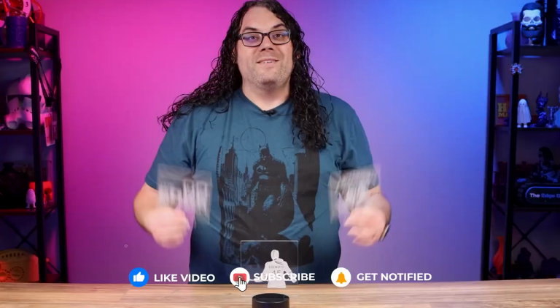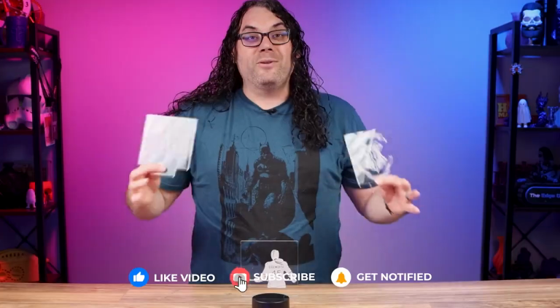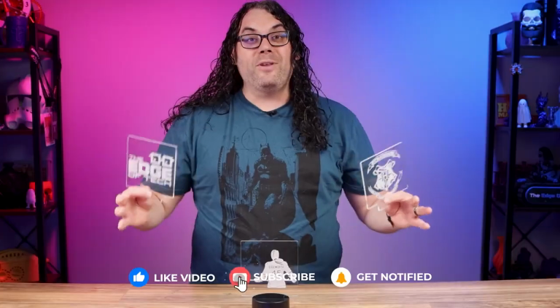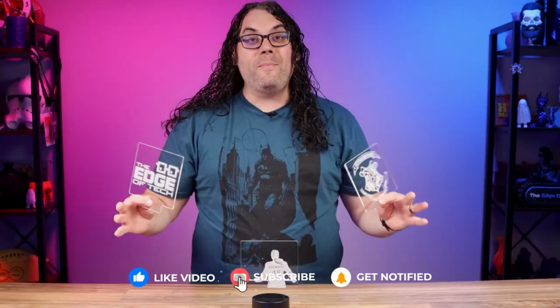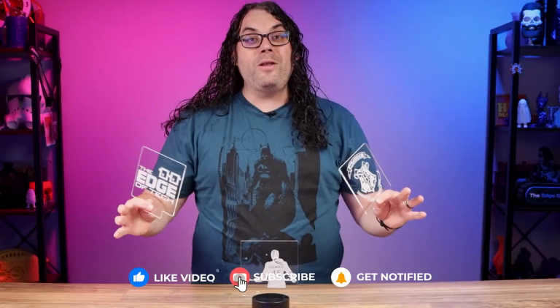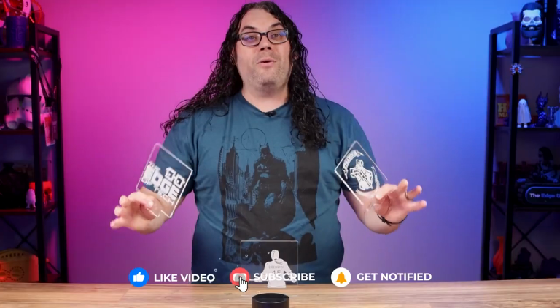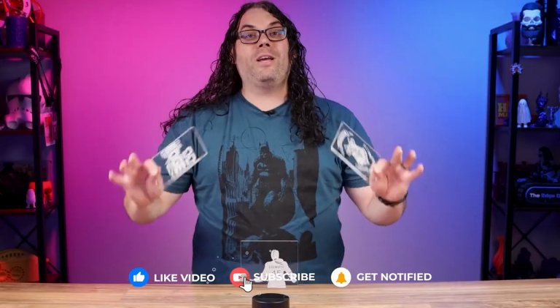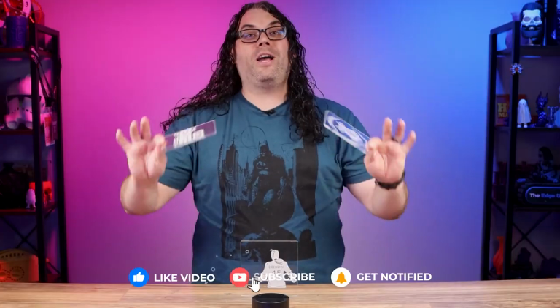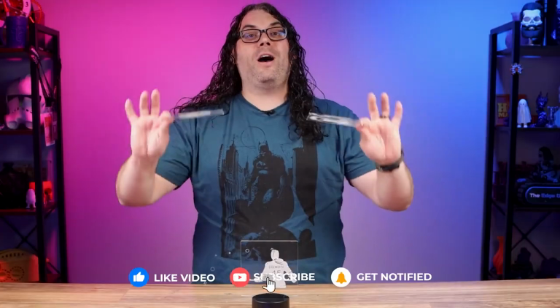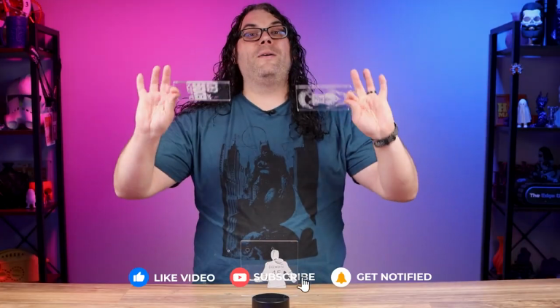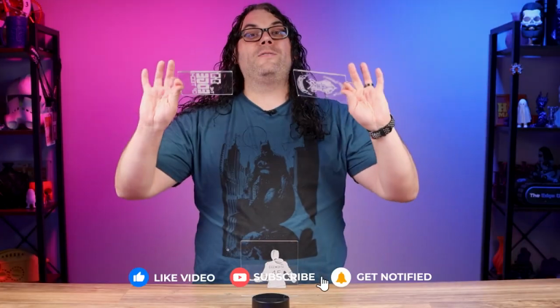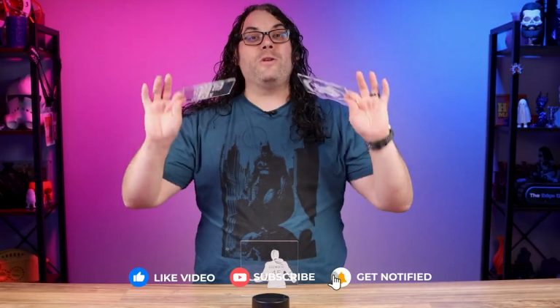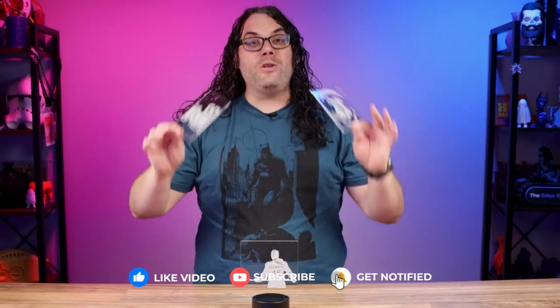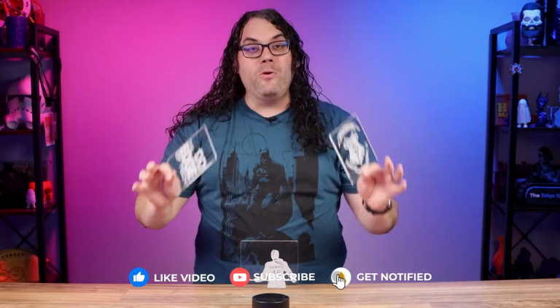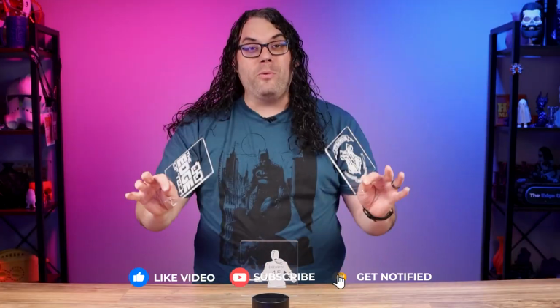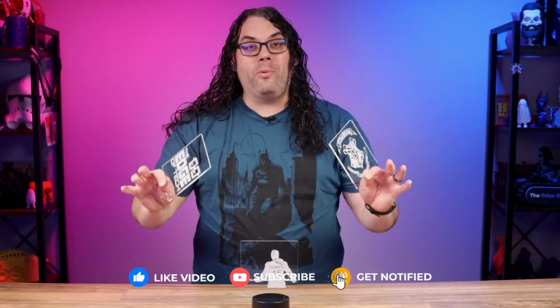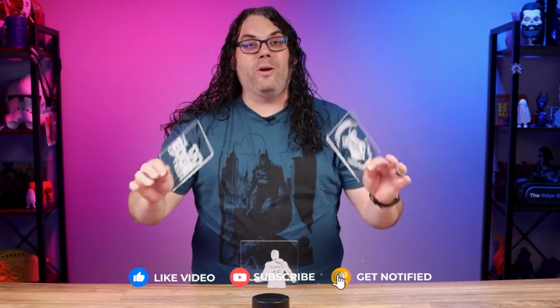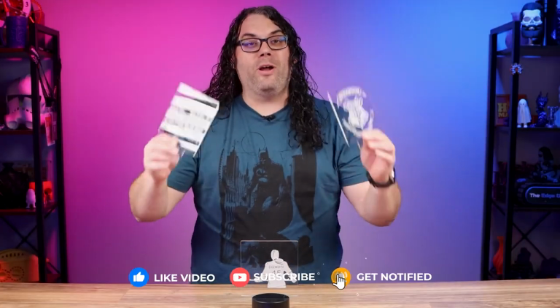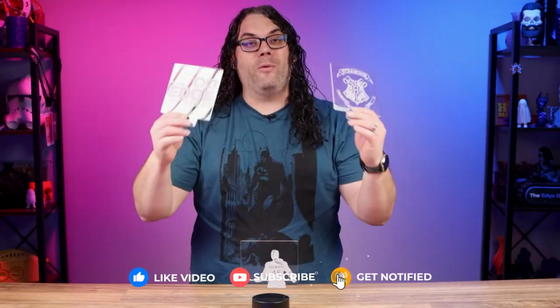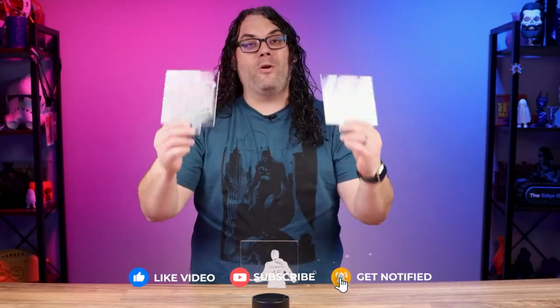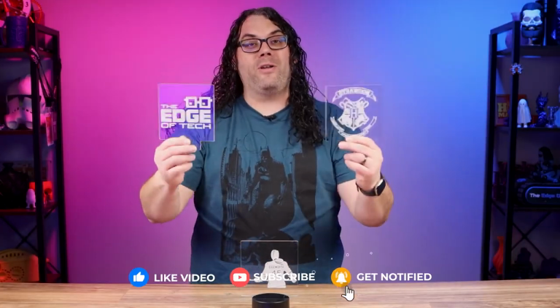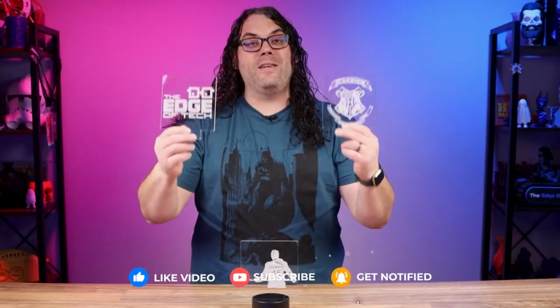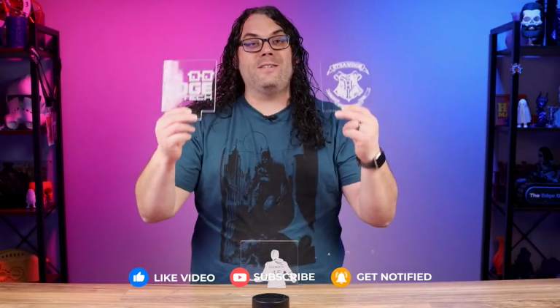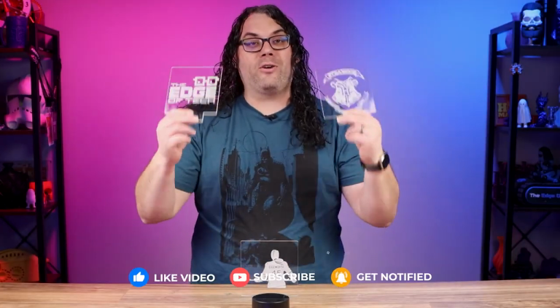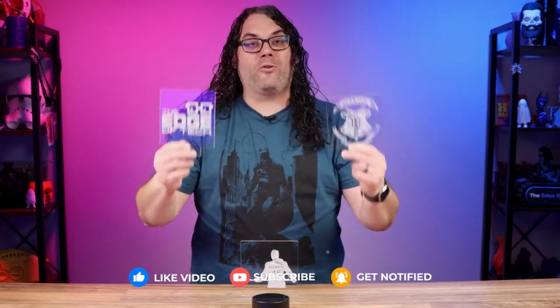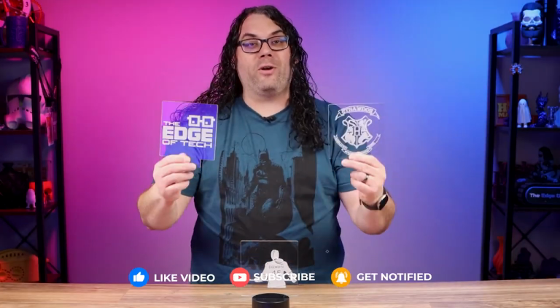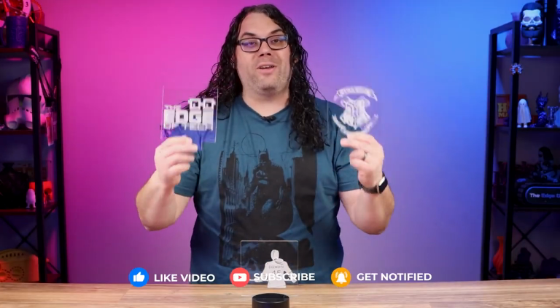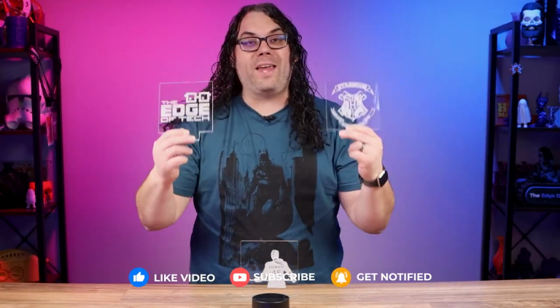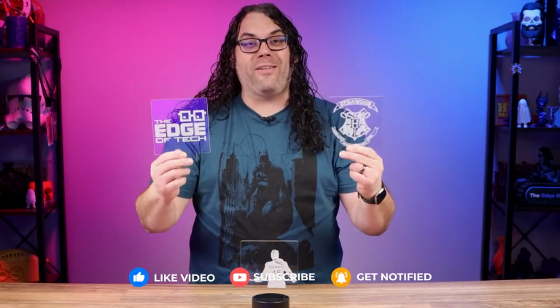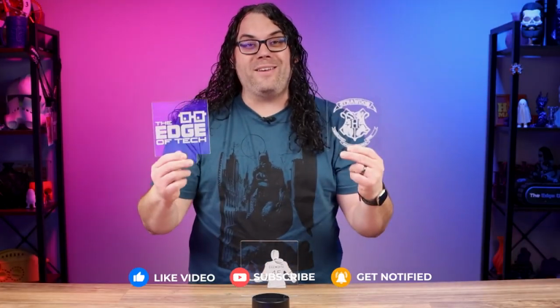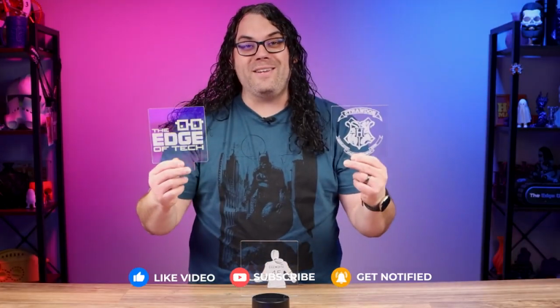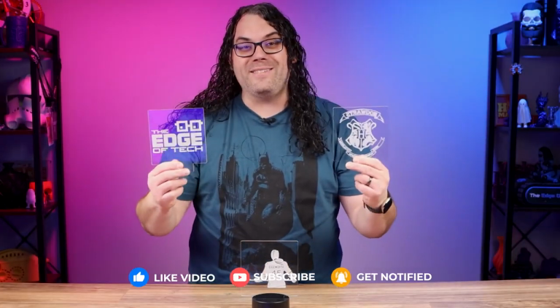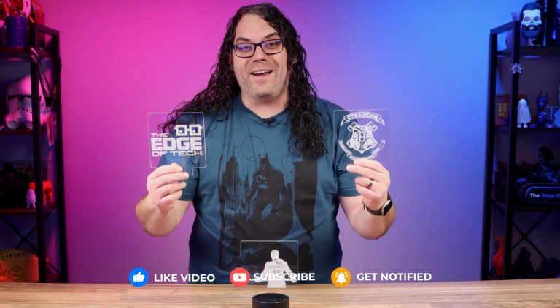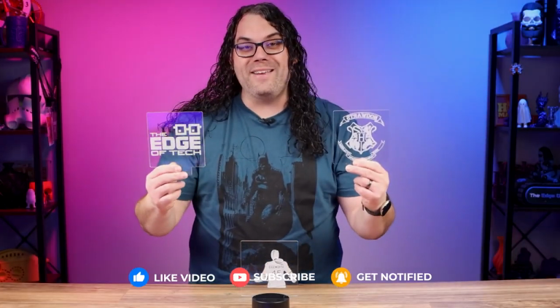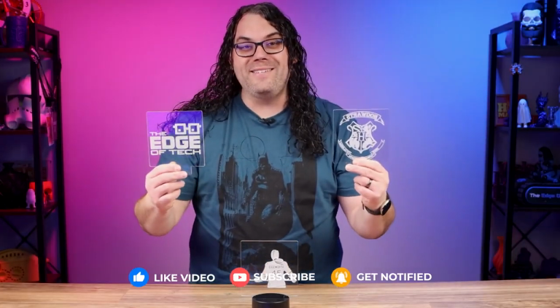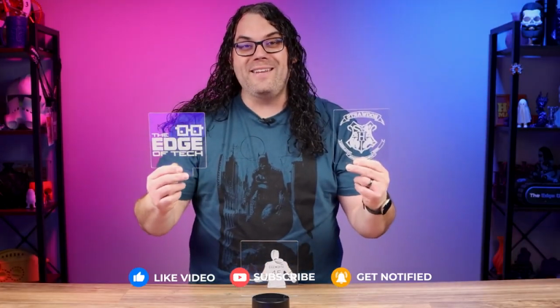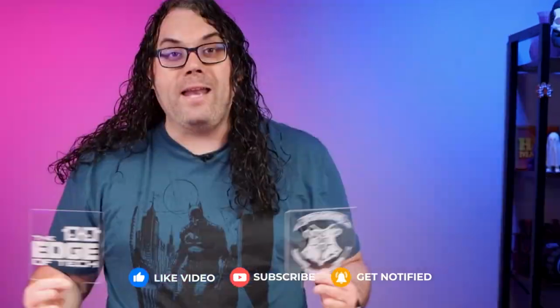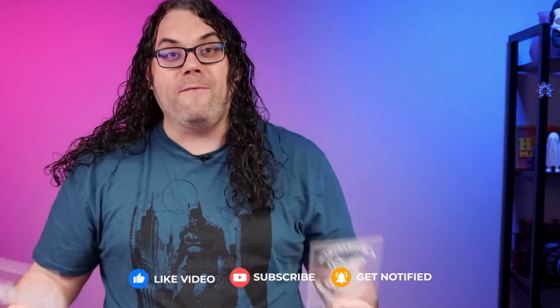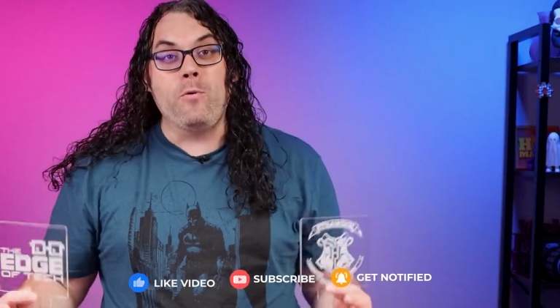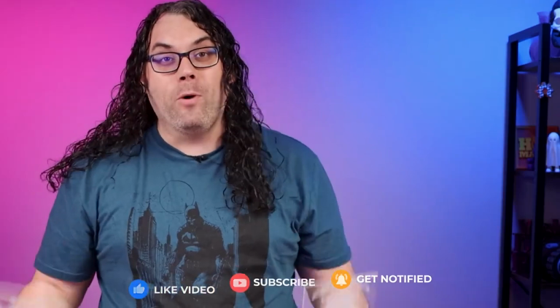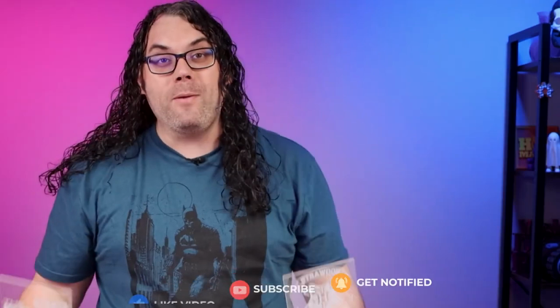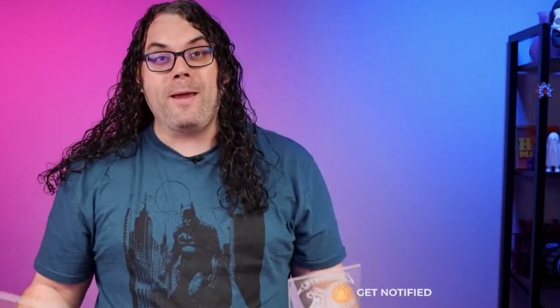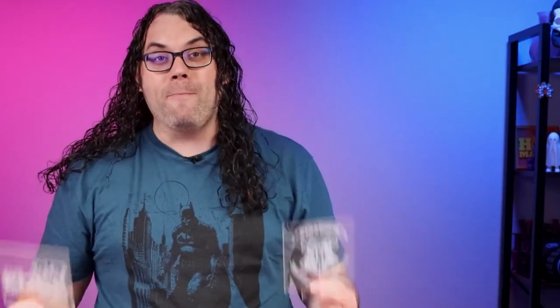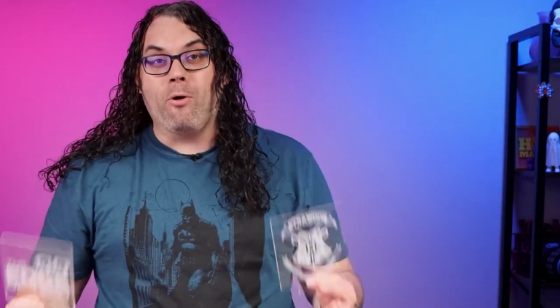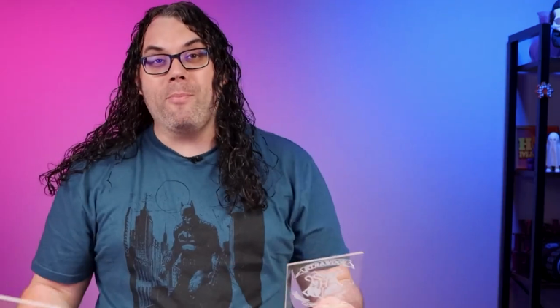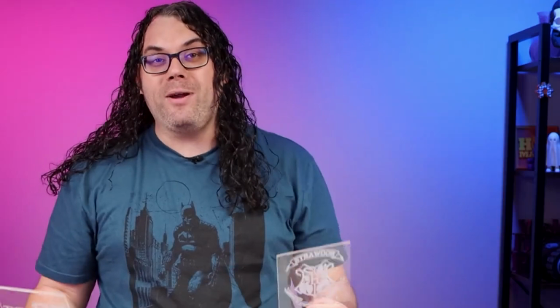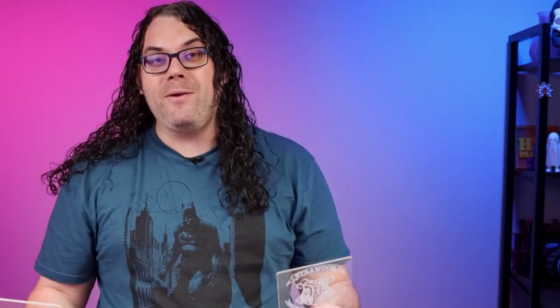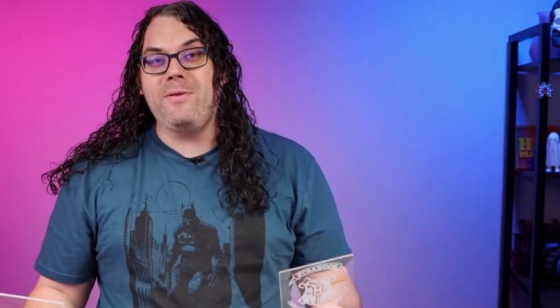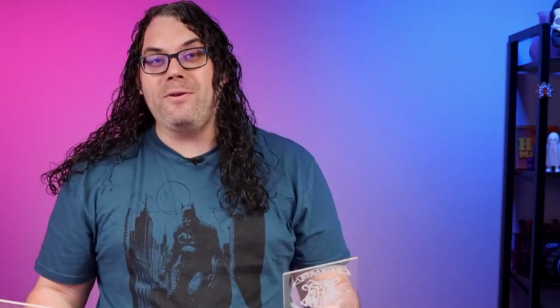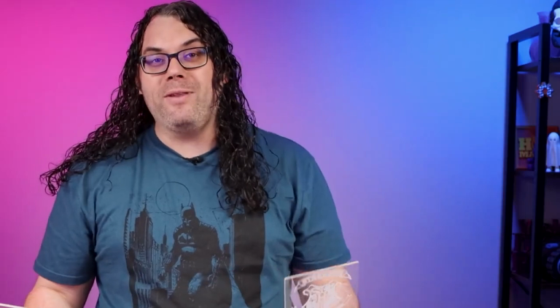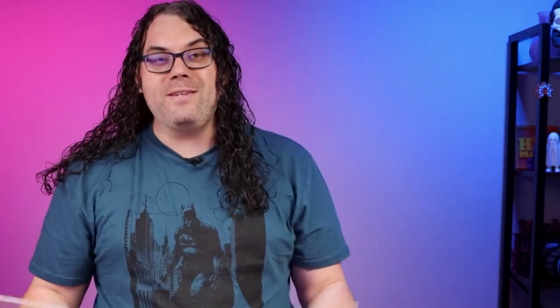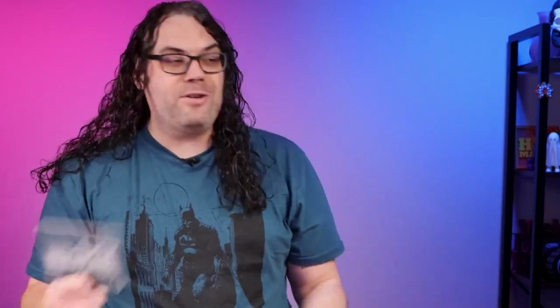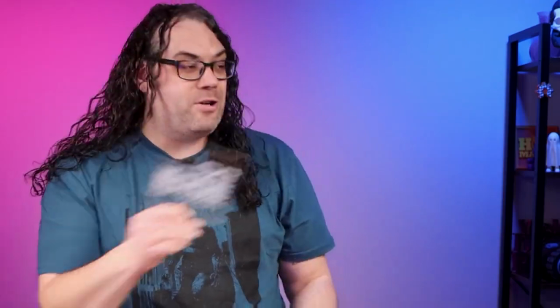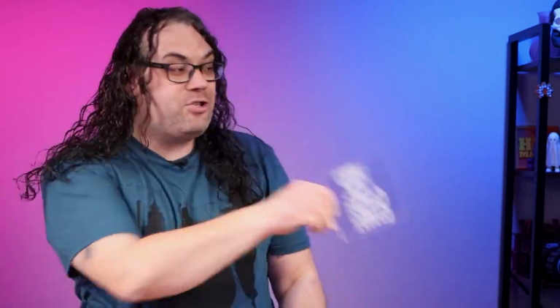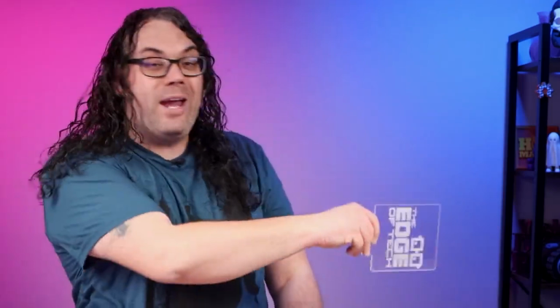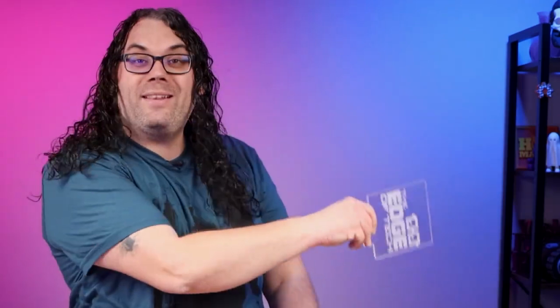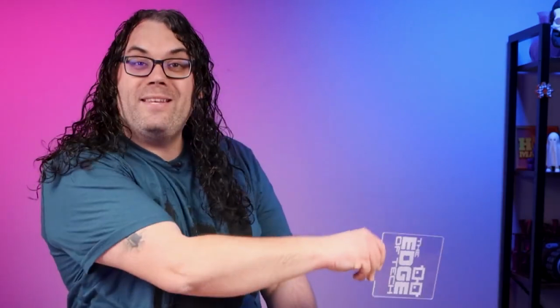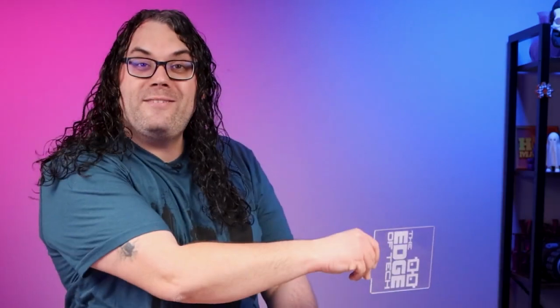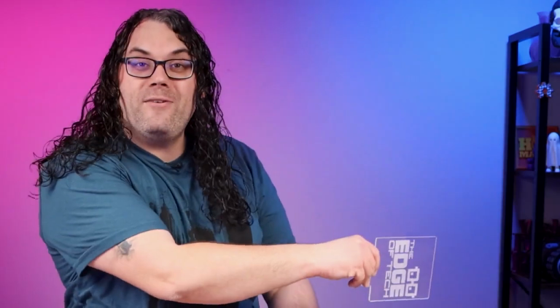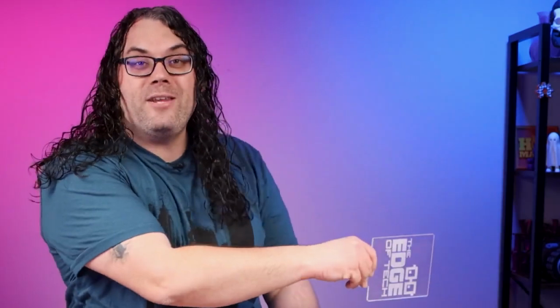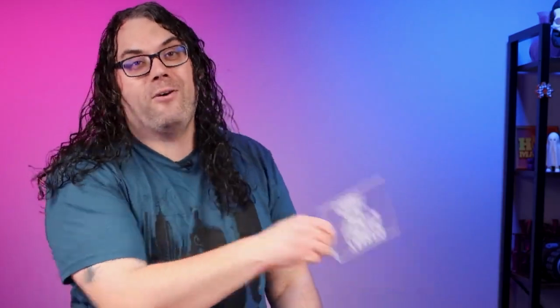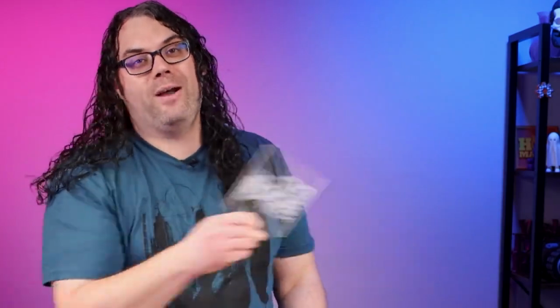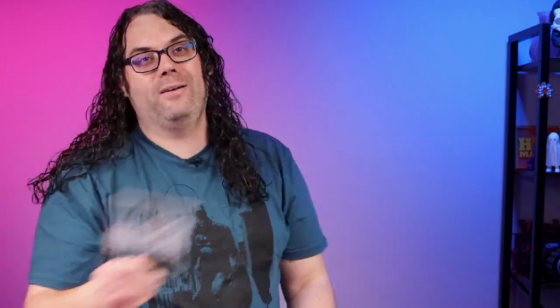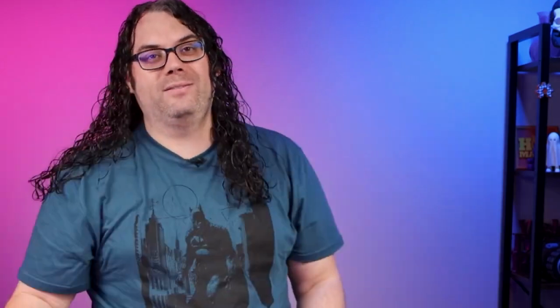Let me know in the comments what you would put on one of these acrylic LED signs, and if you want to make more money with your laser, check this video out.